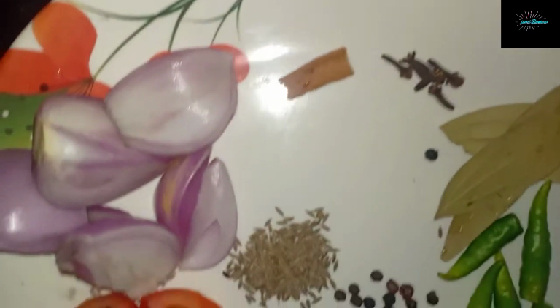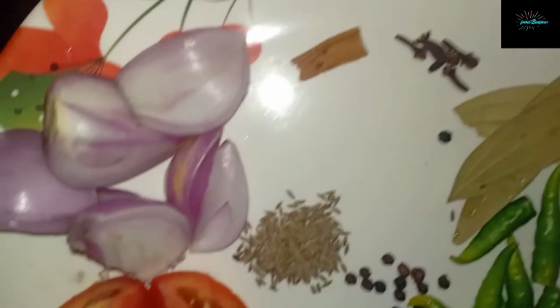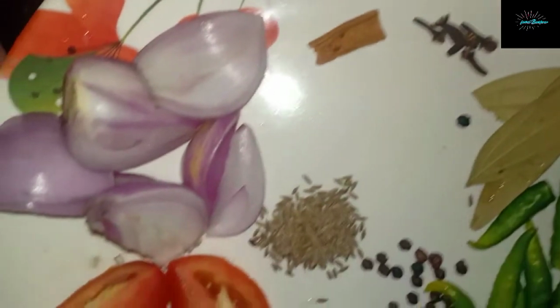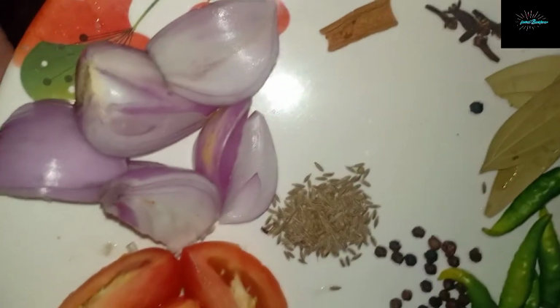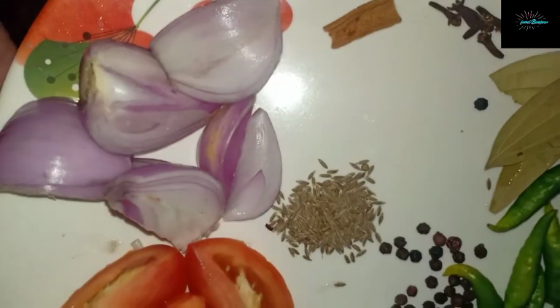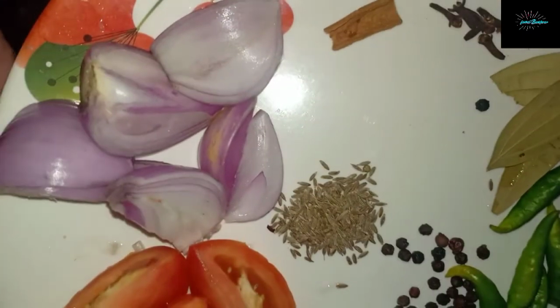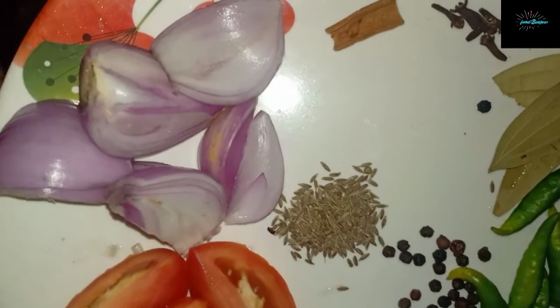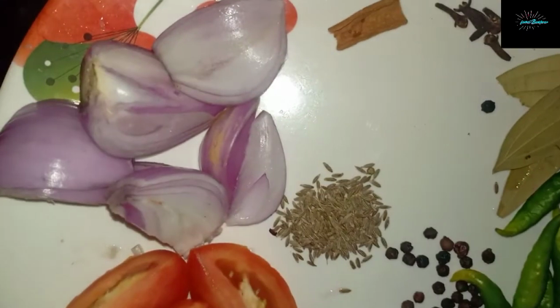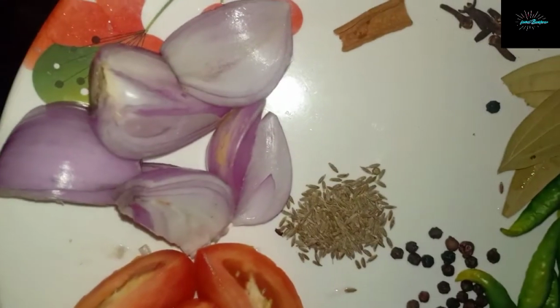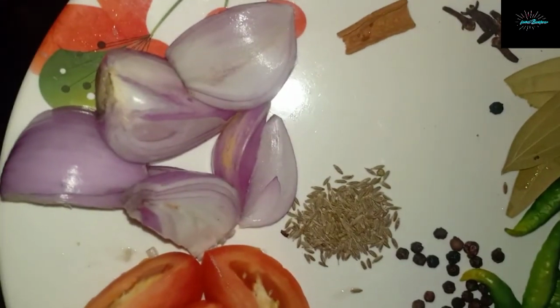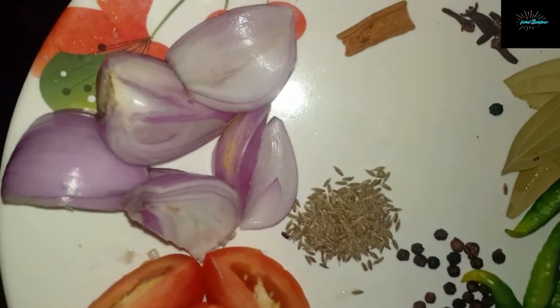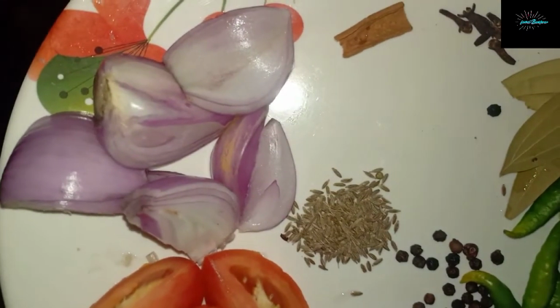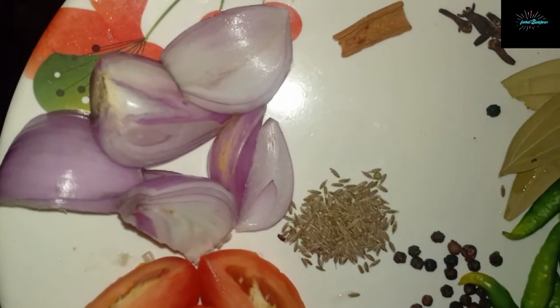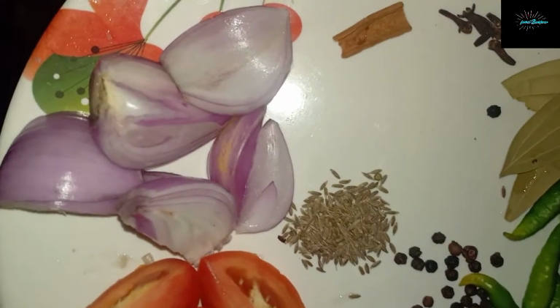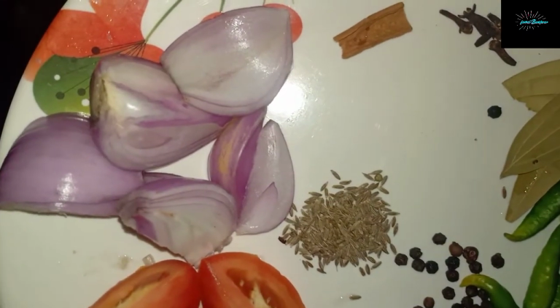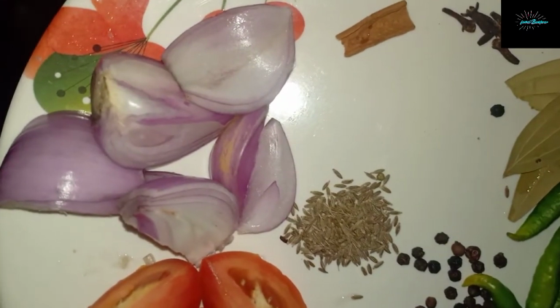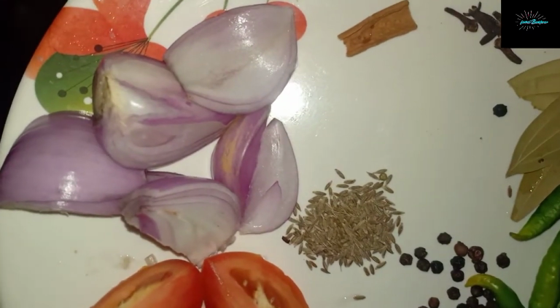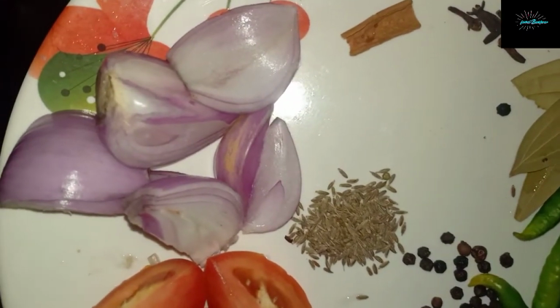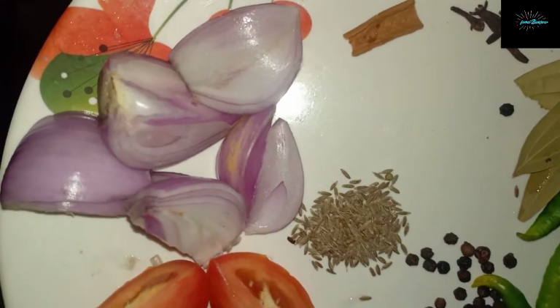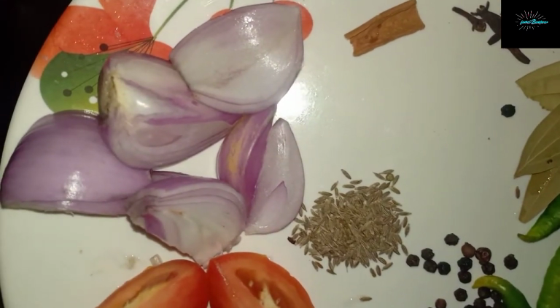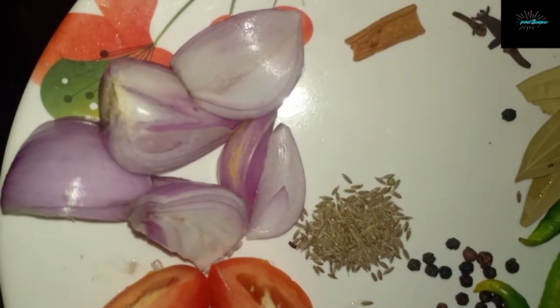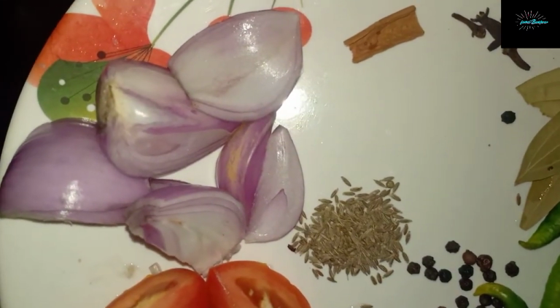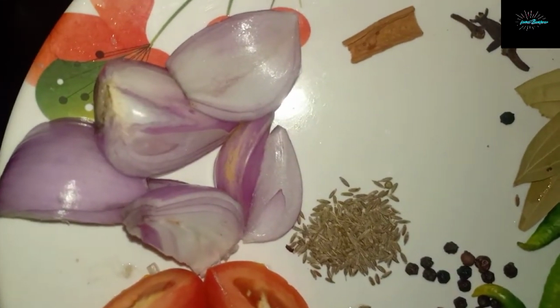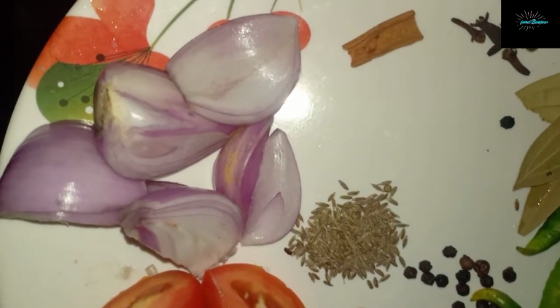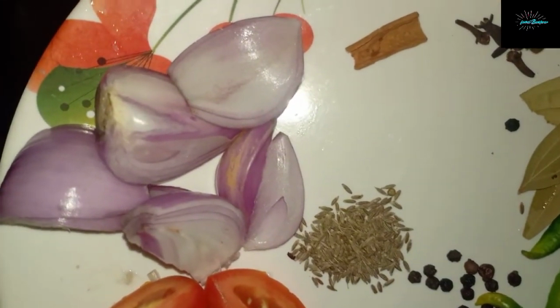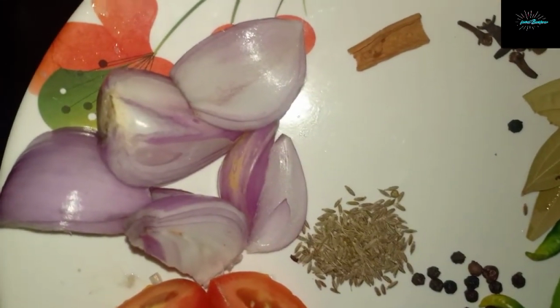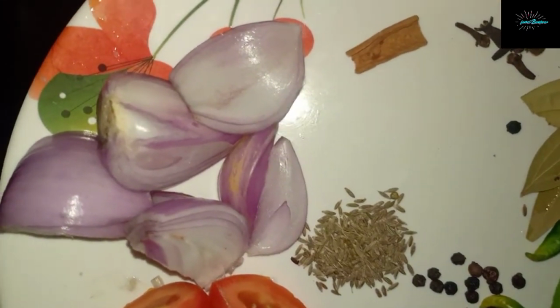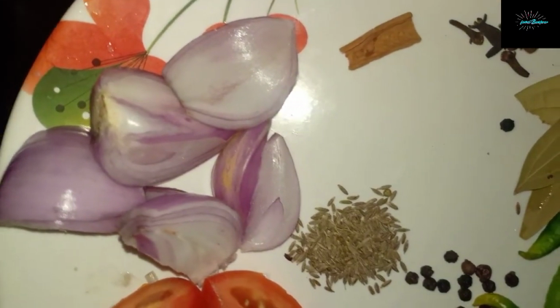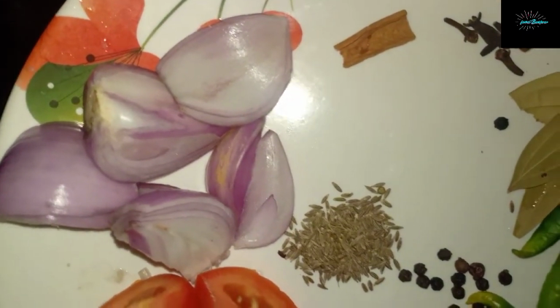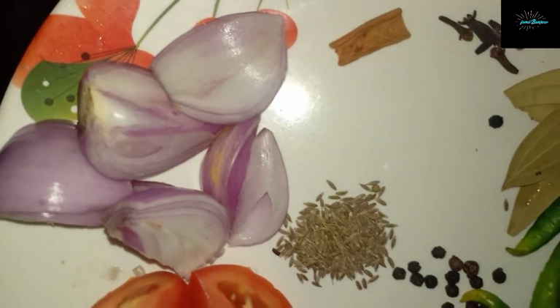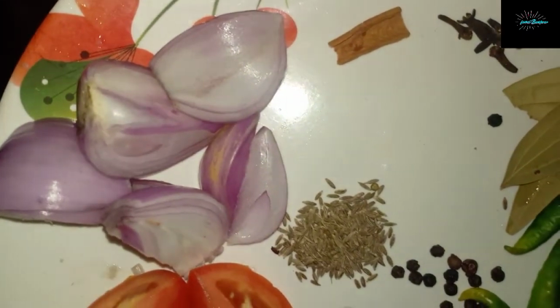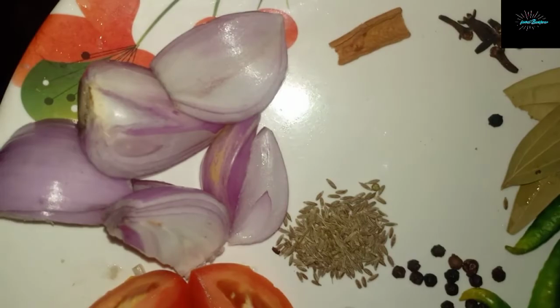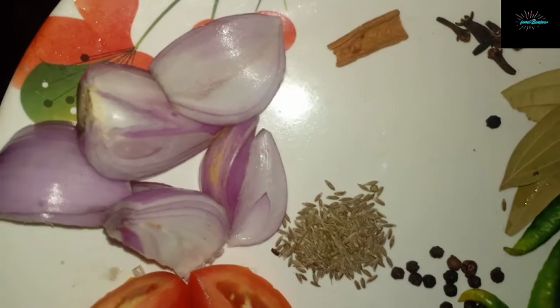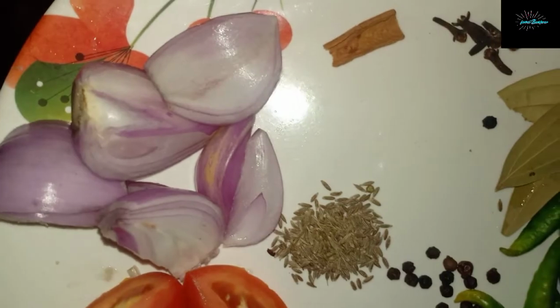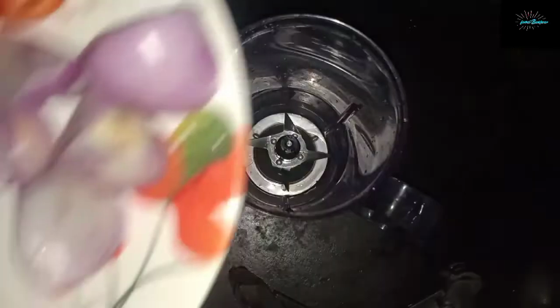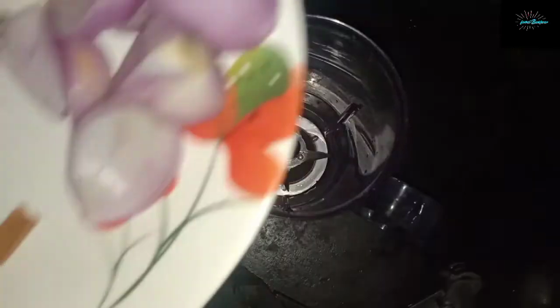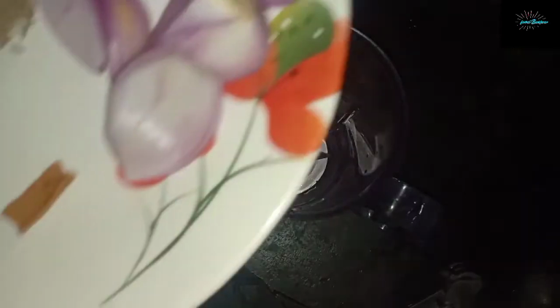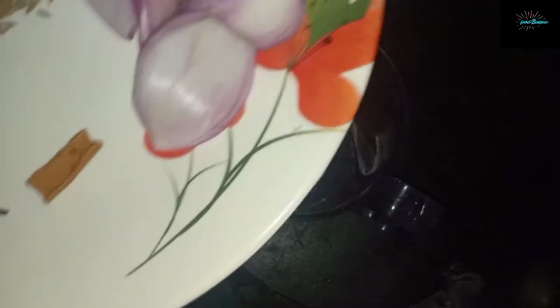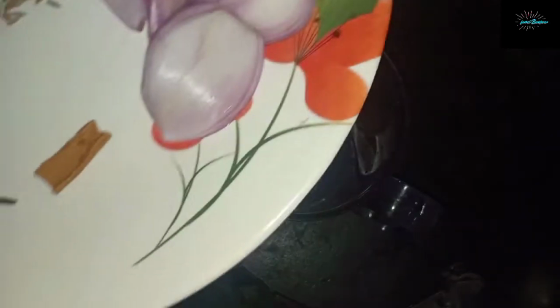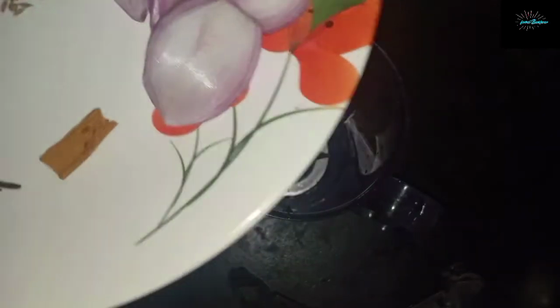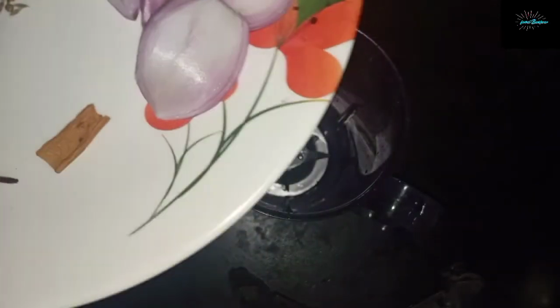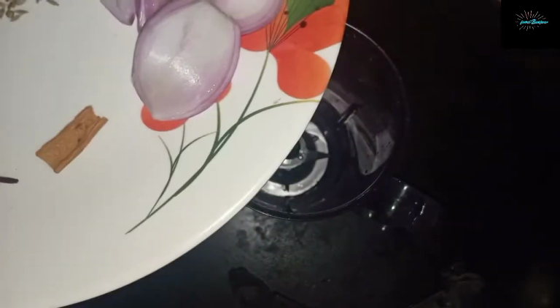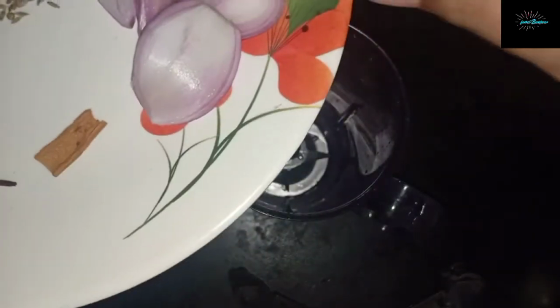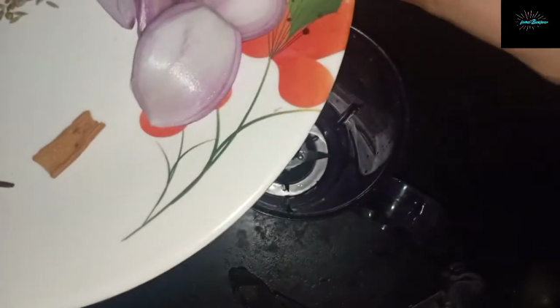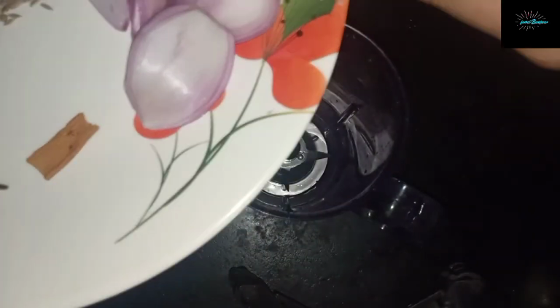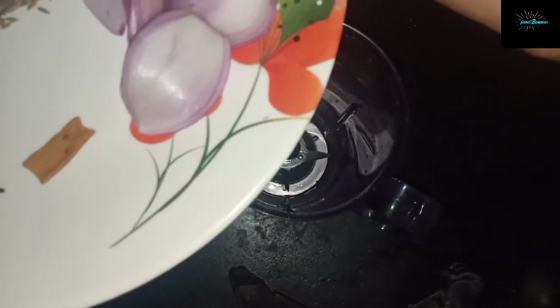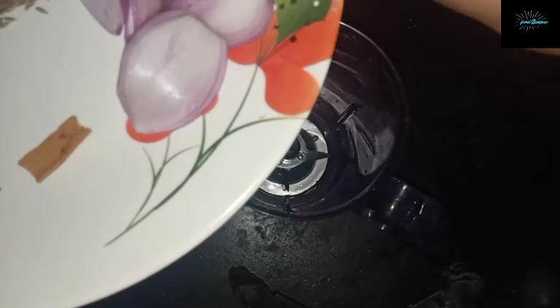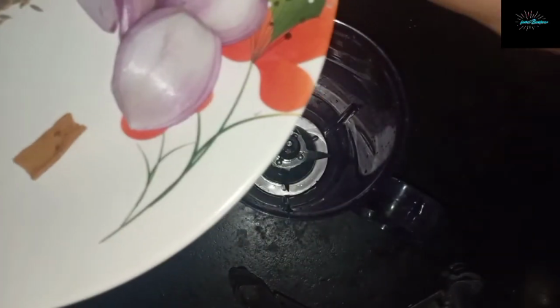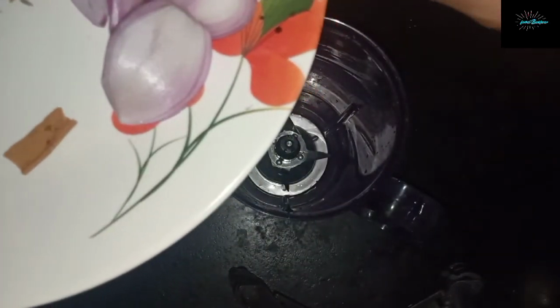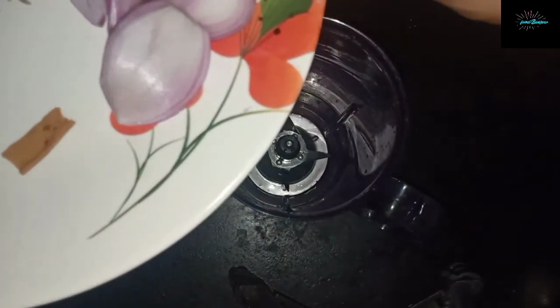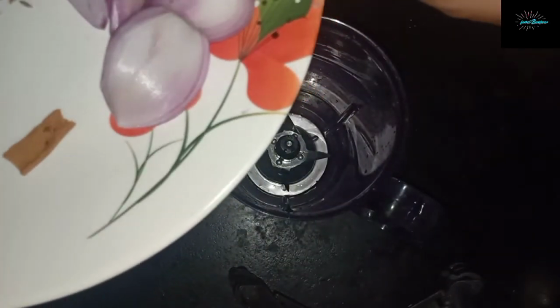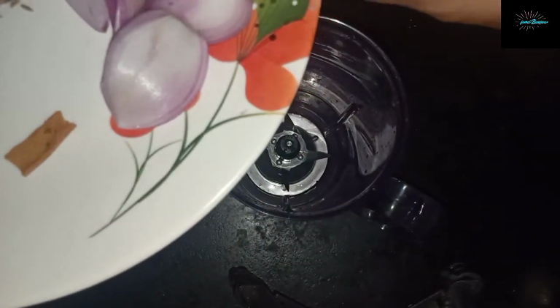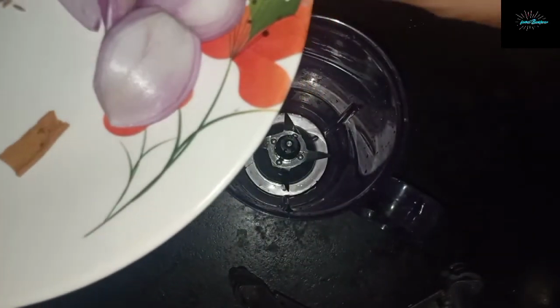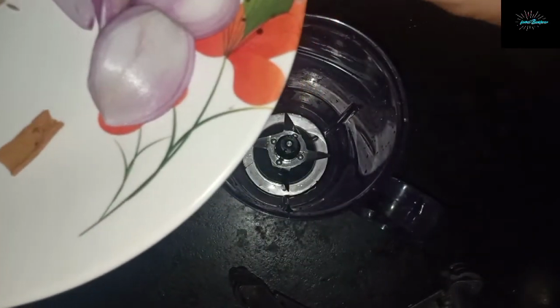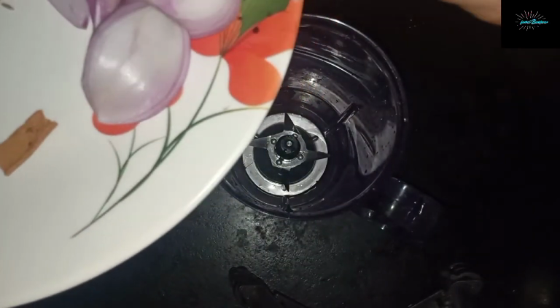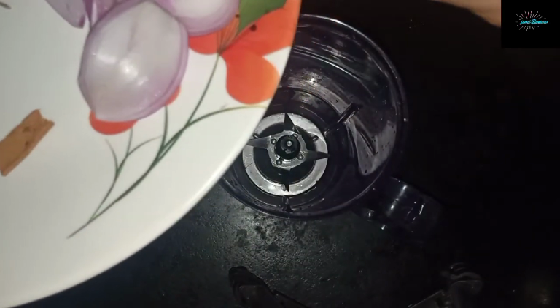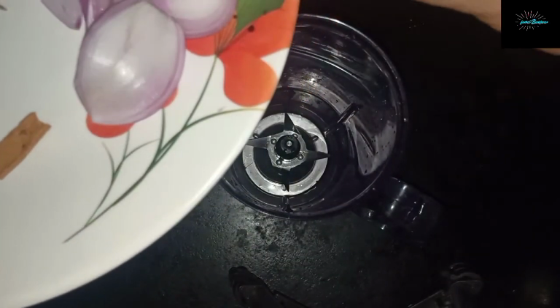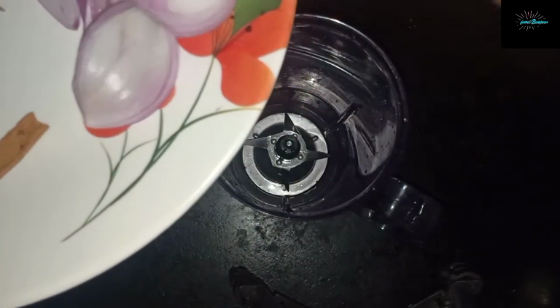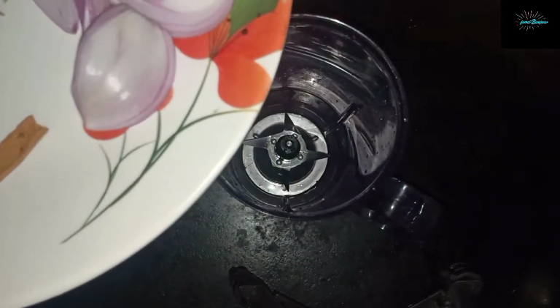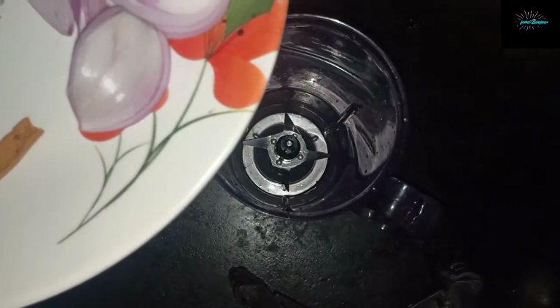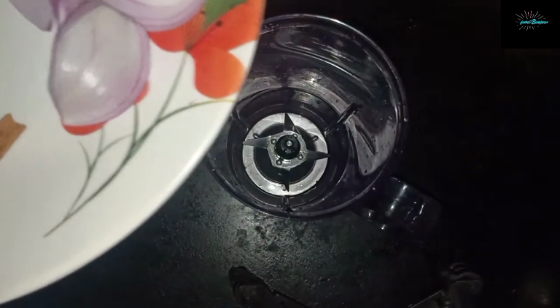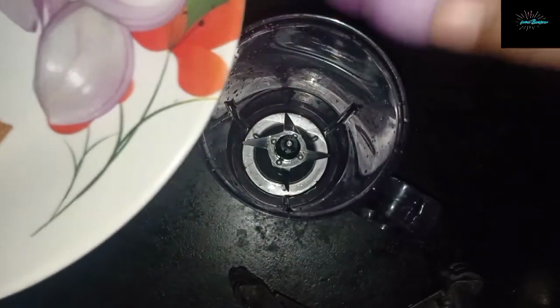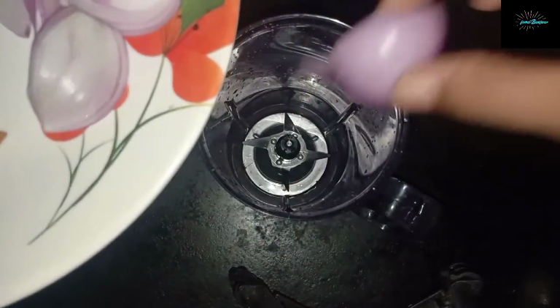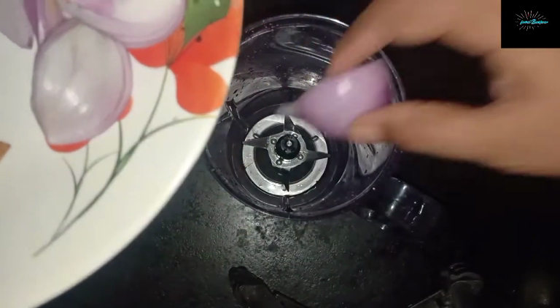We'll also be using a little bit of jeera. We'll now use a mixer and grind all of that to a fine paste.